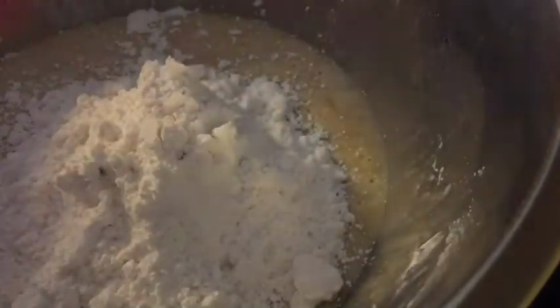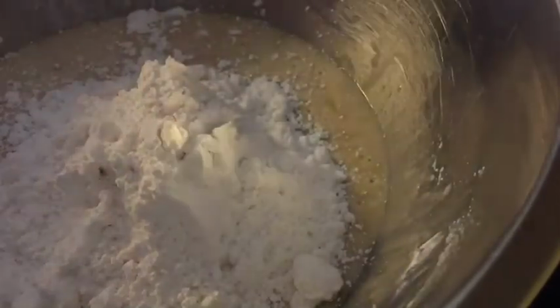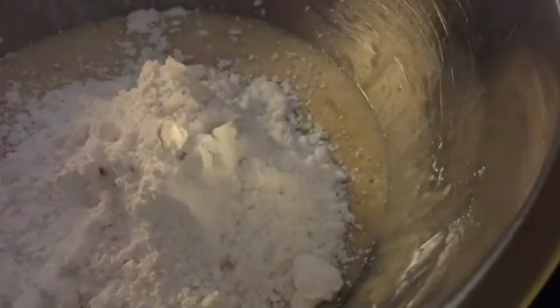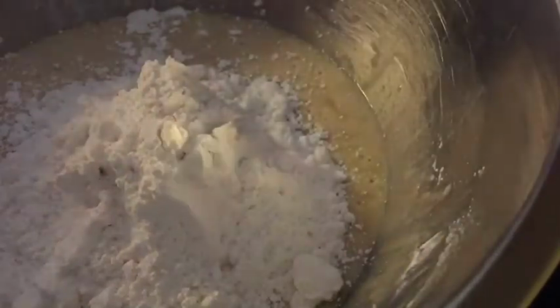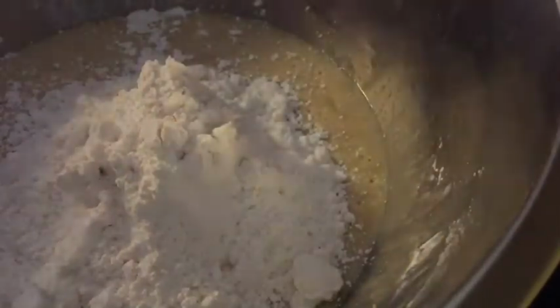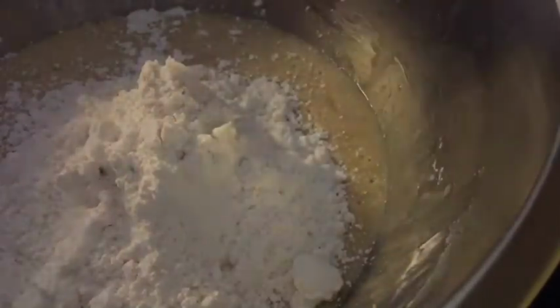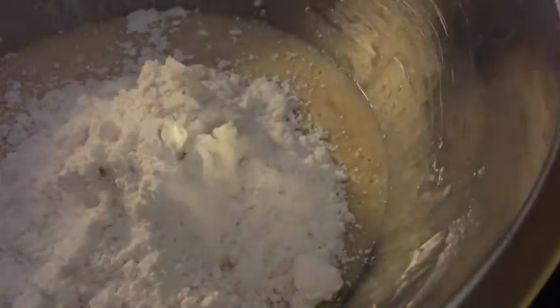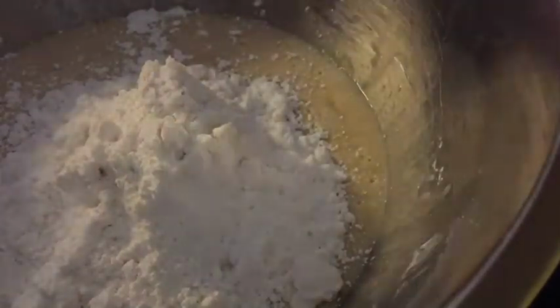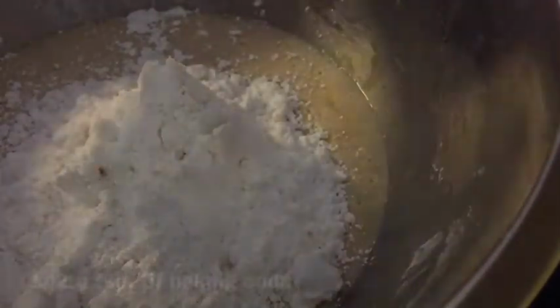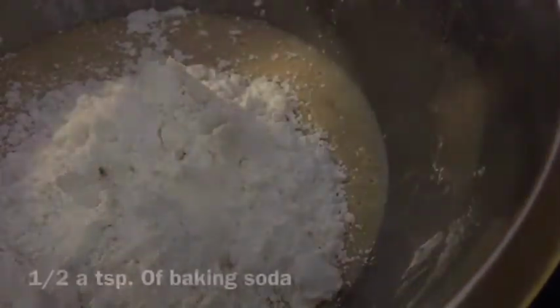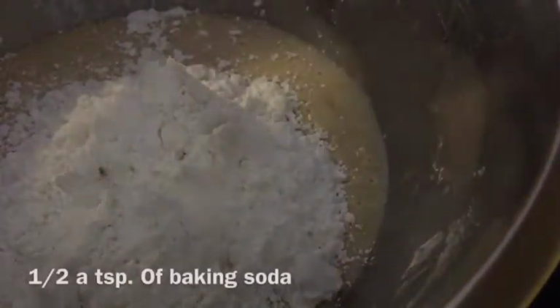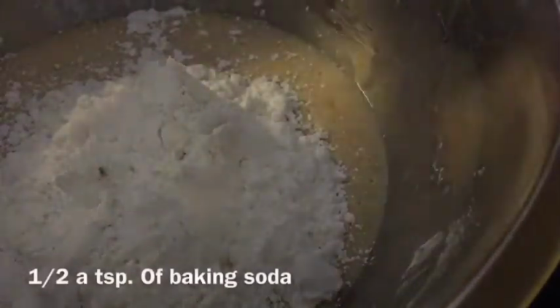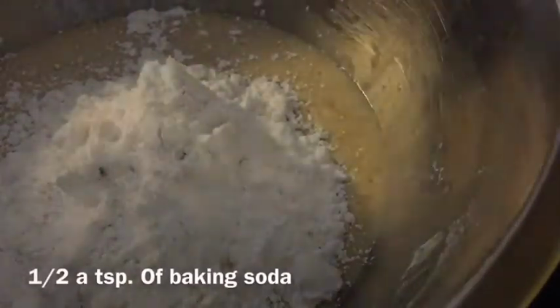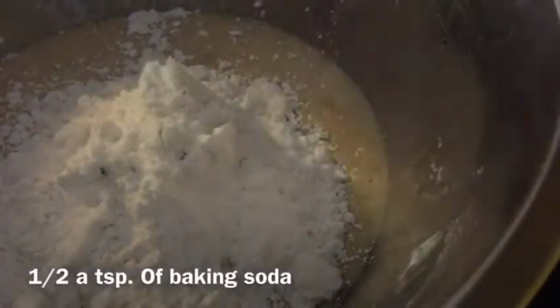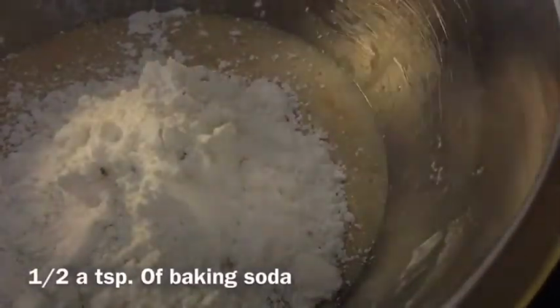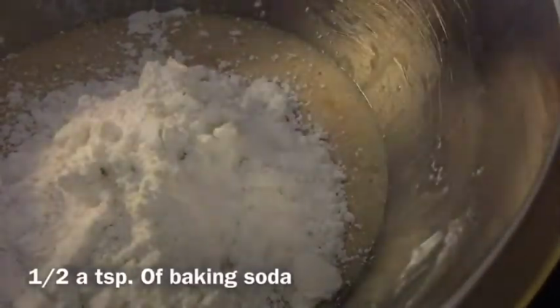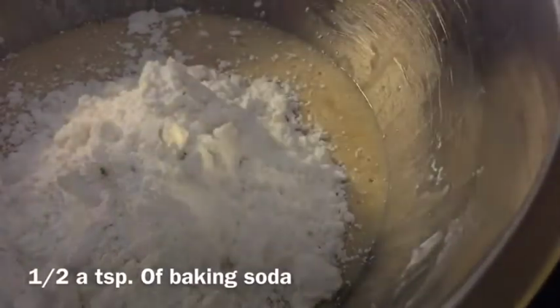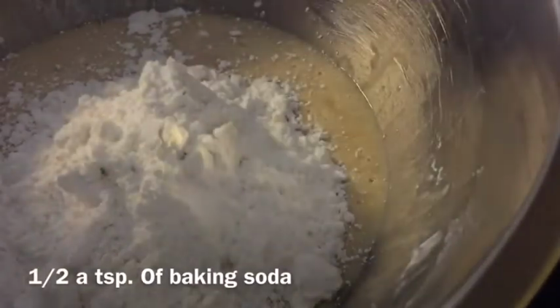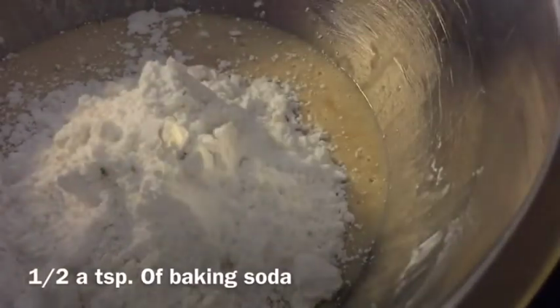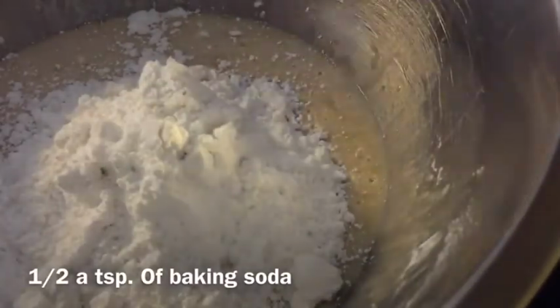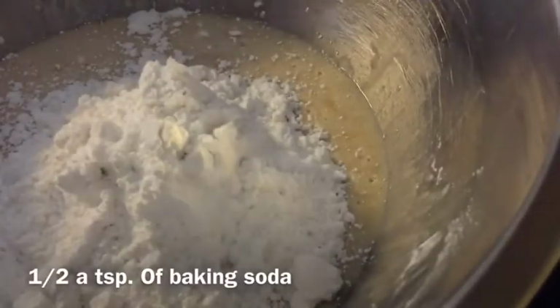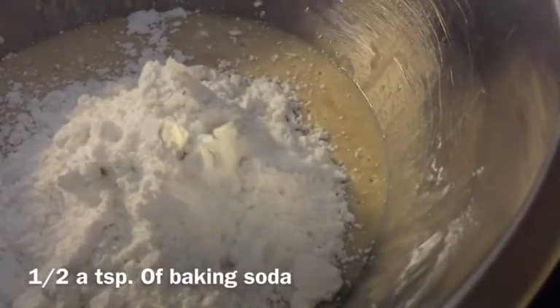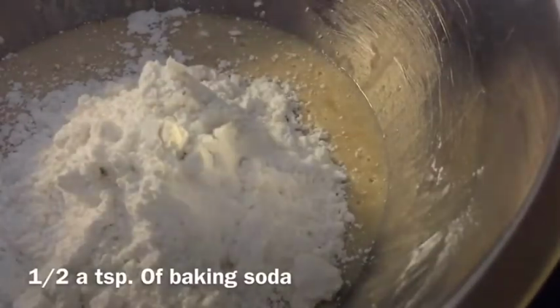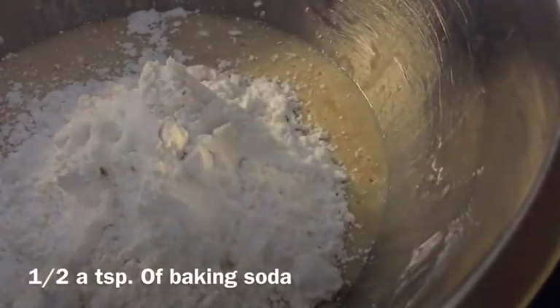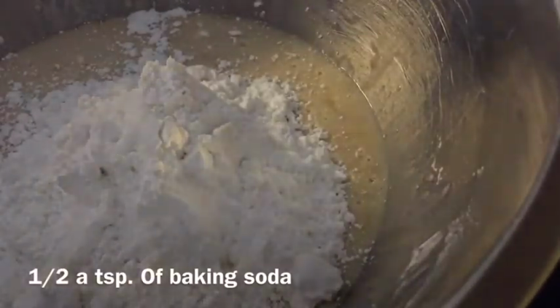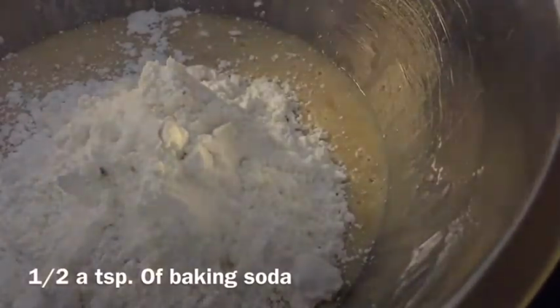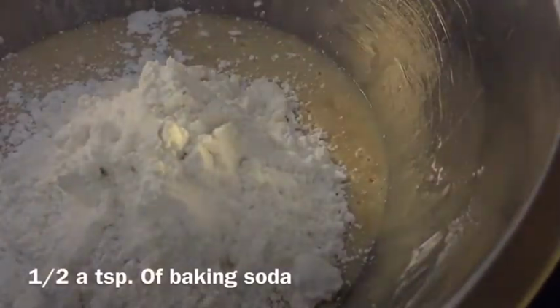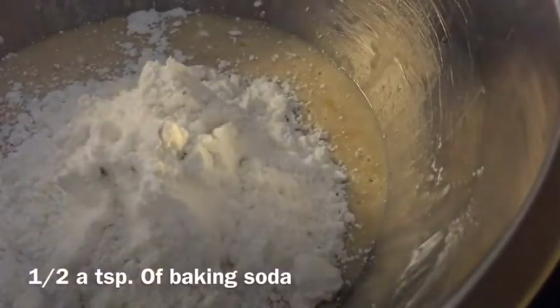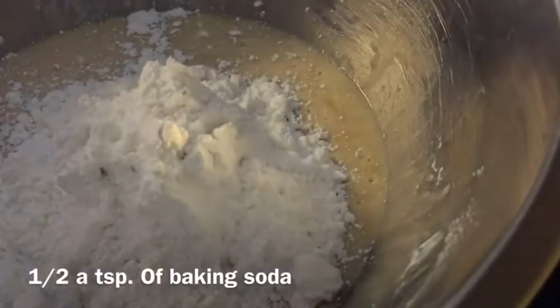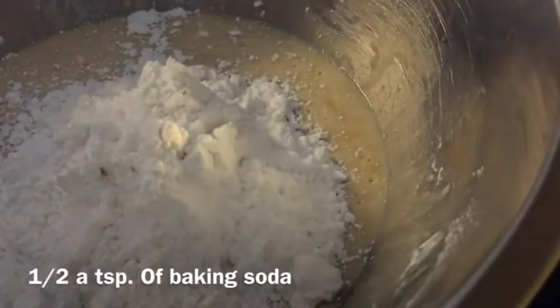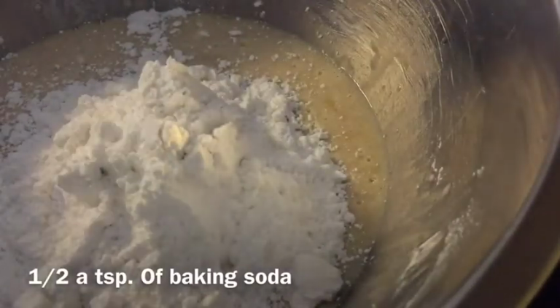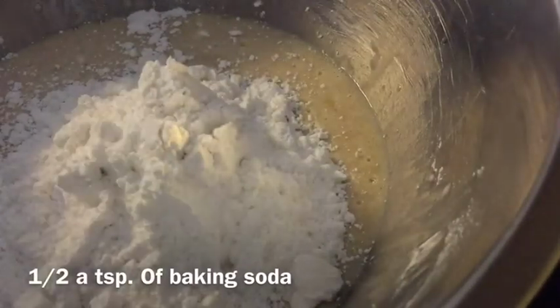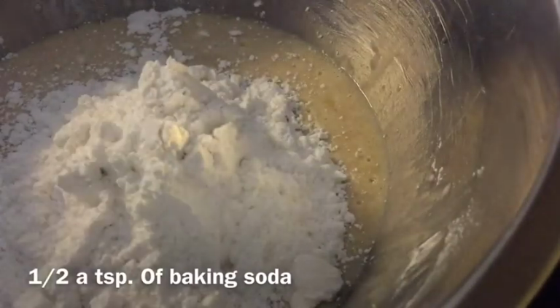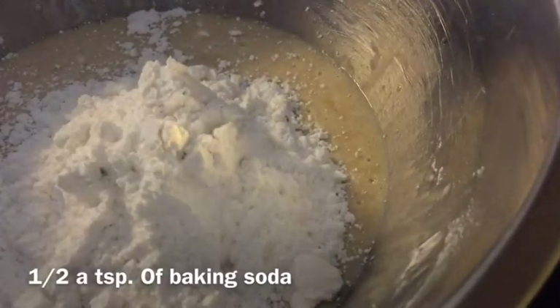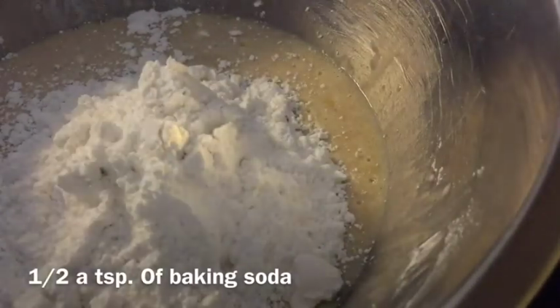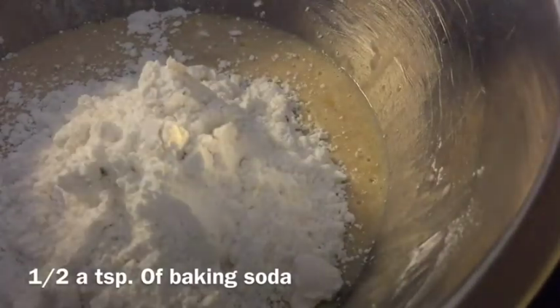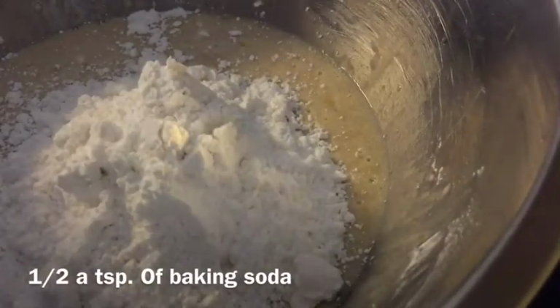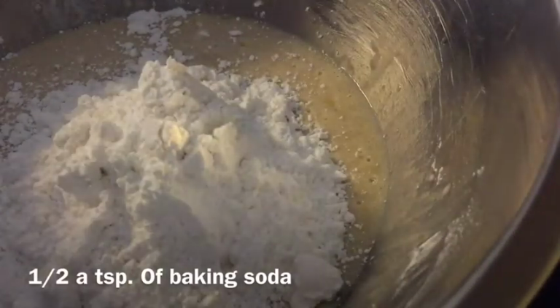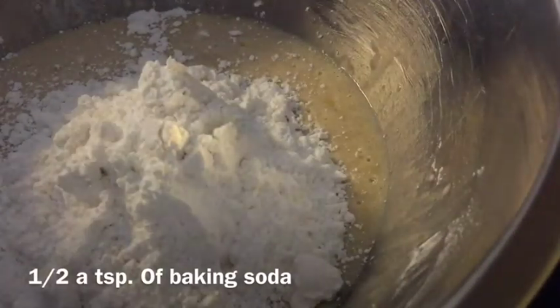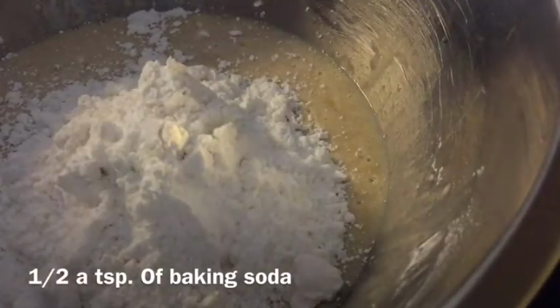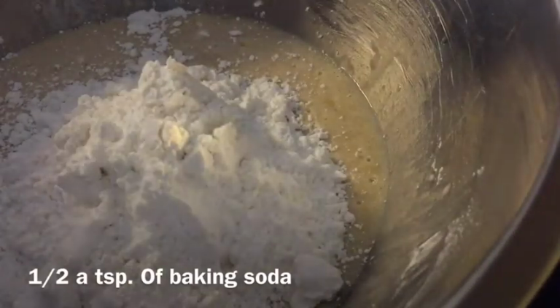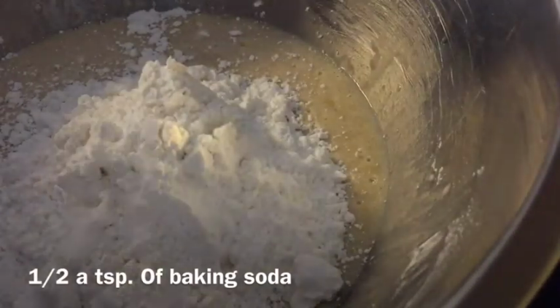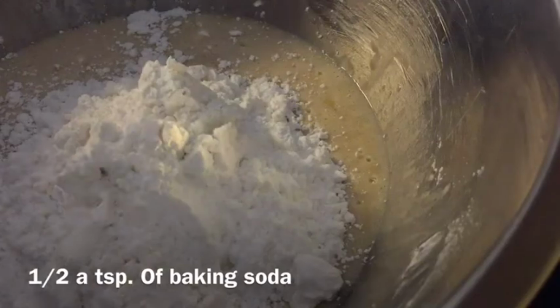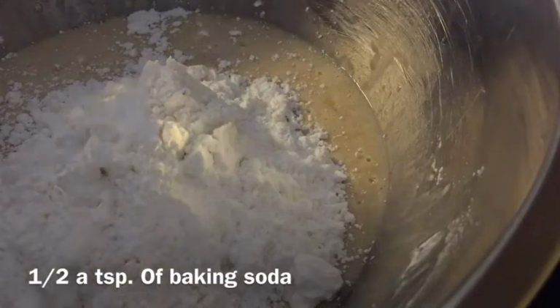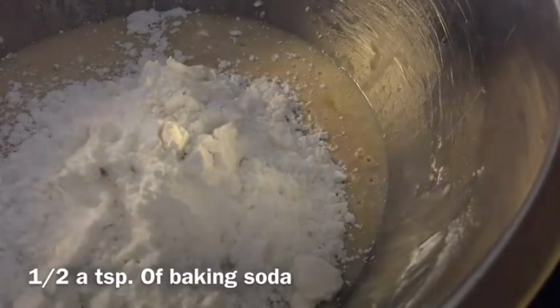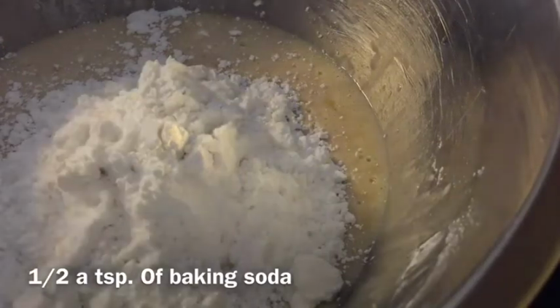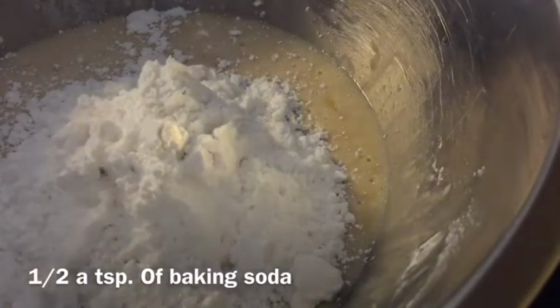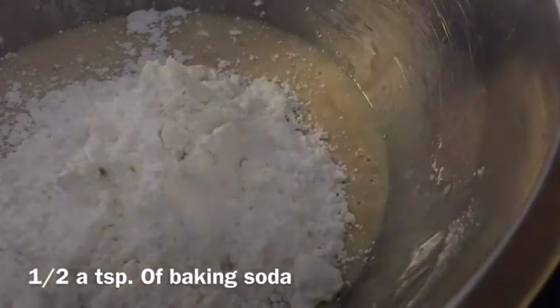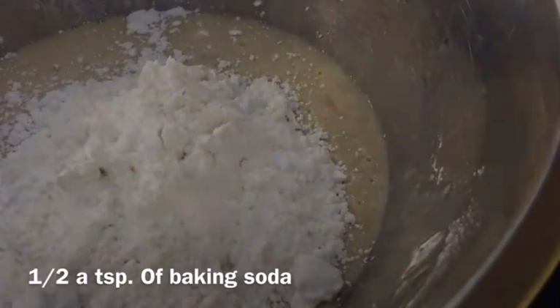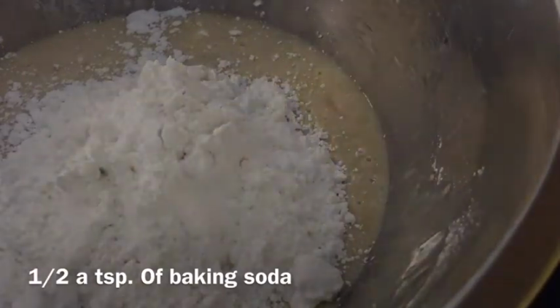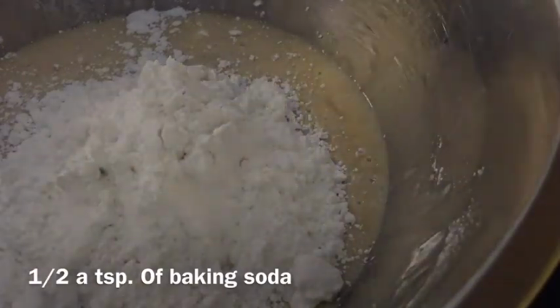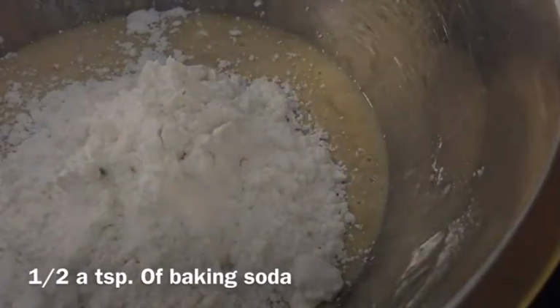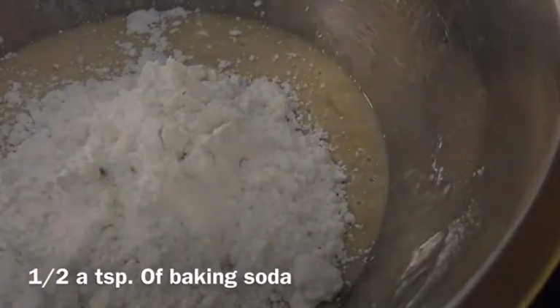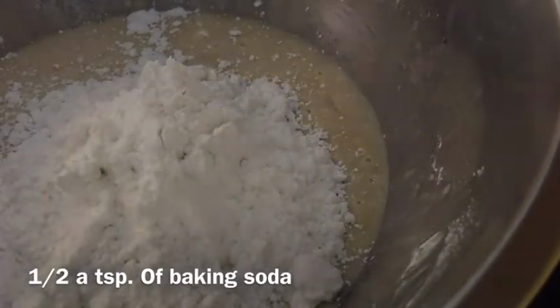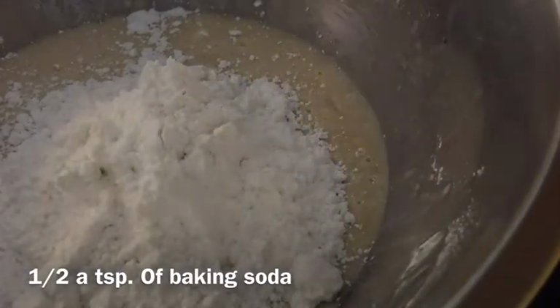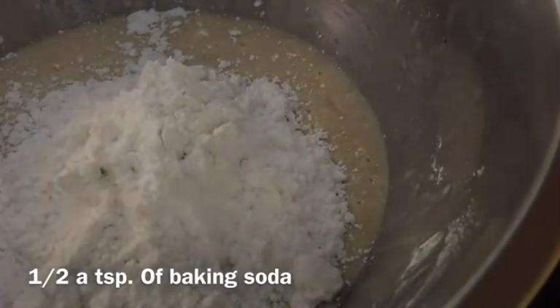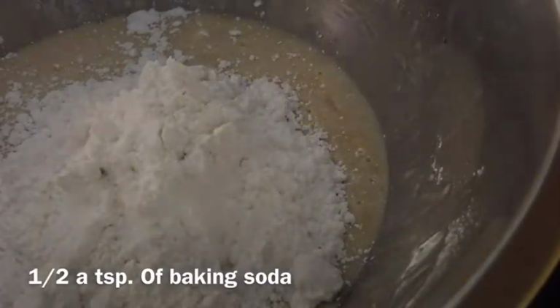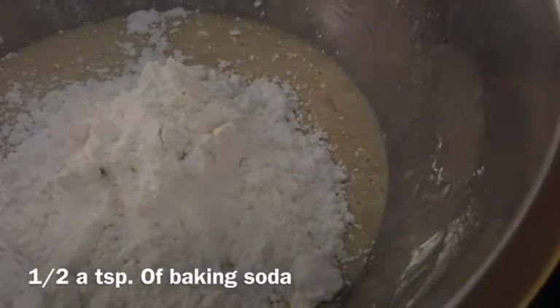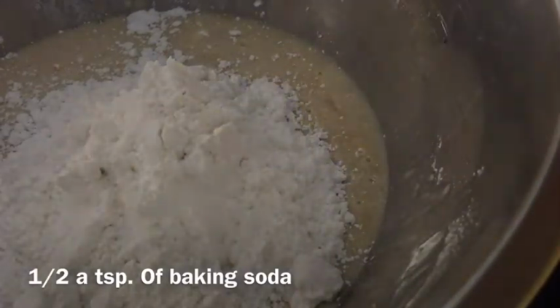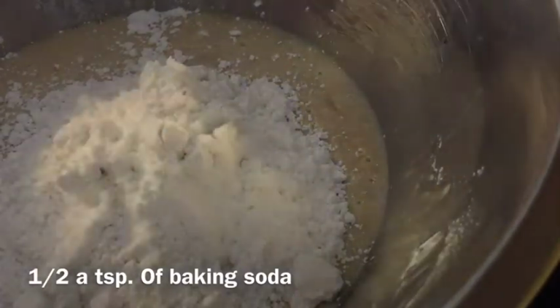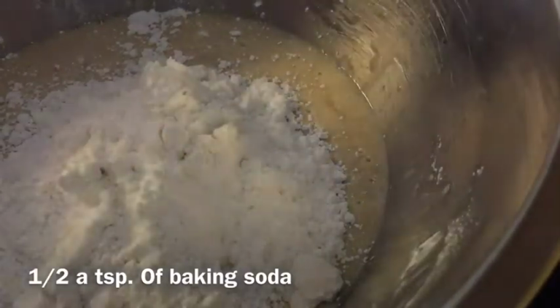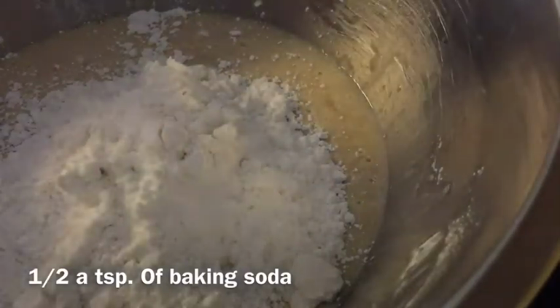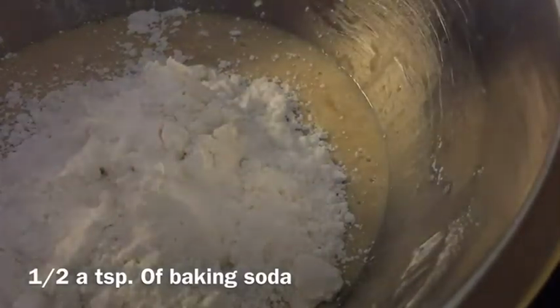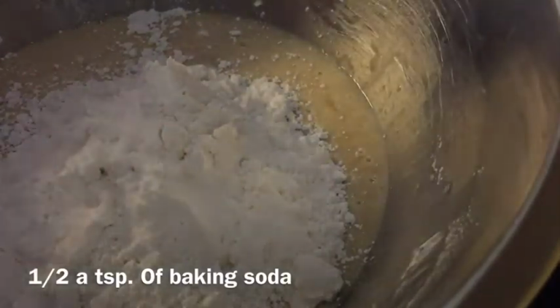Now it's time to add the baking soda. It says half a teaspoon of baking soda, but I normally just put it in my hand and add it in. You've got to be careful with the baking soda — don't put in too much.